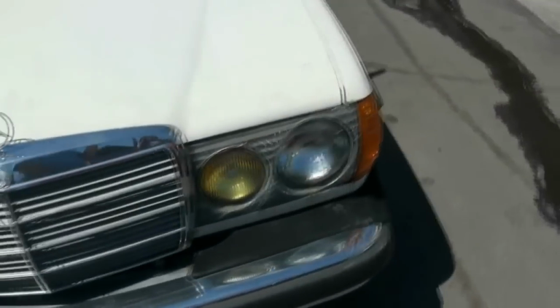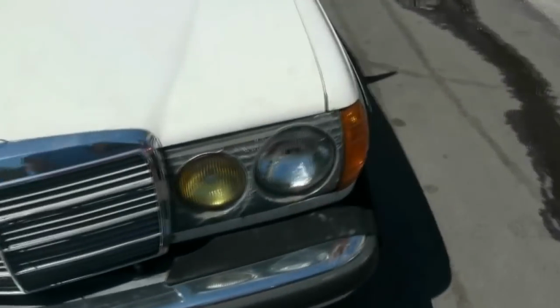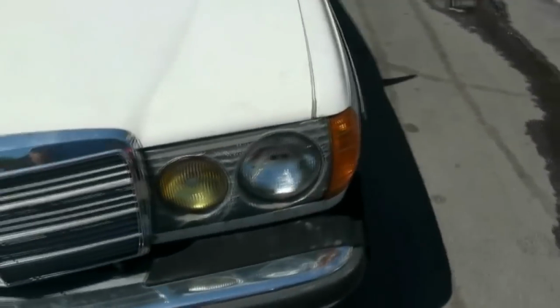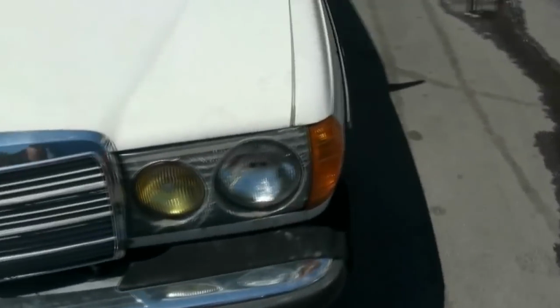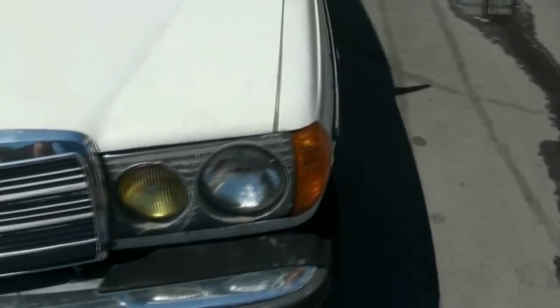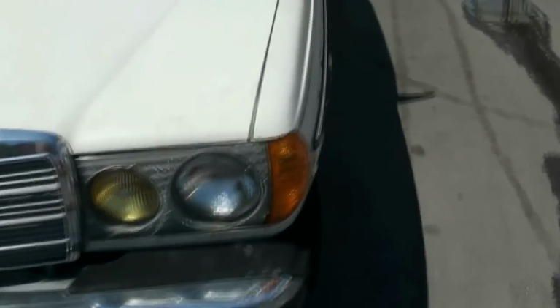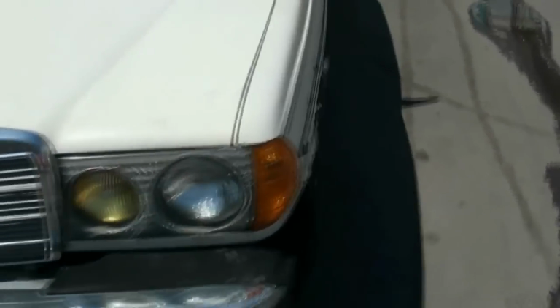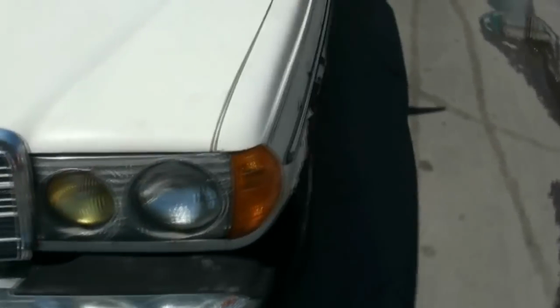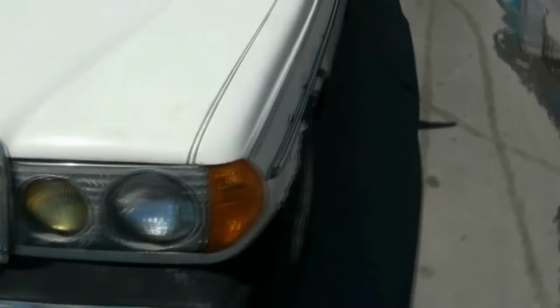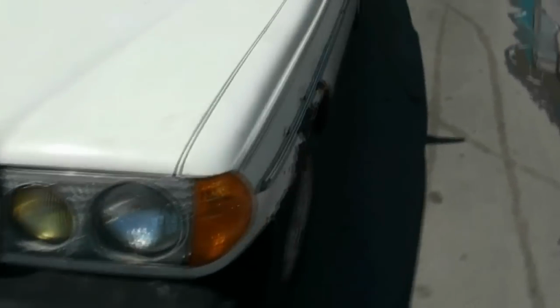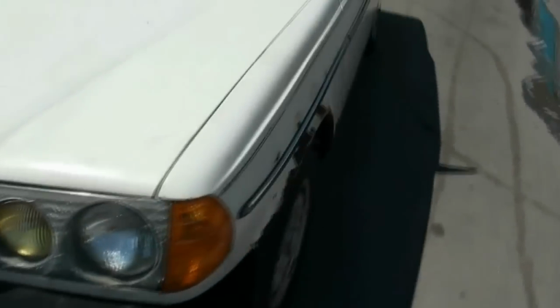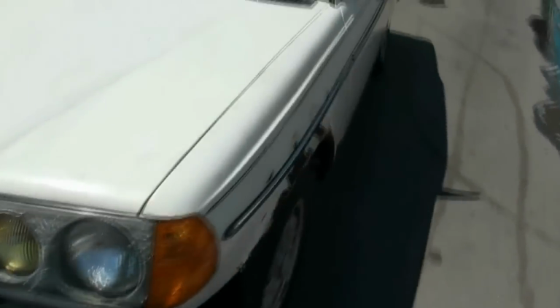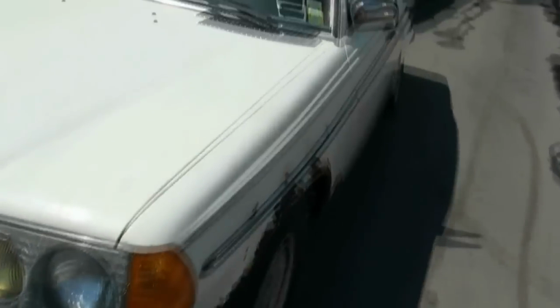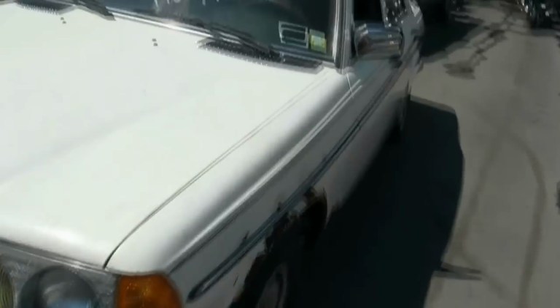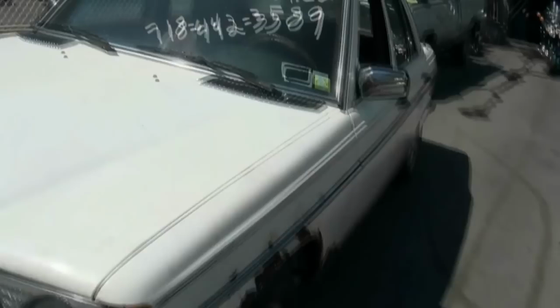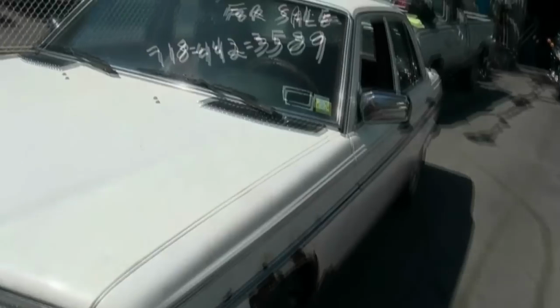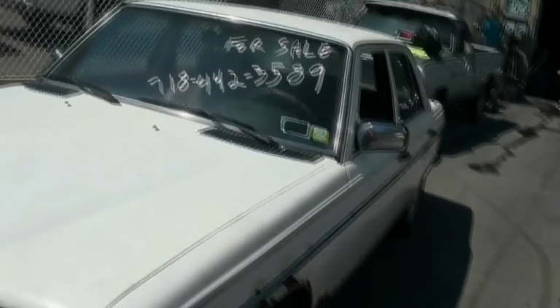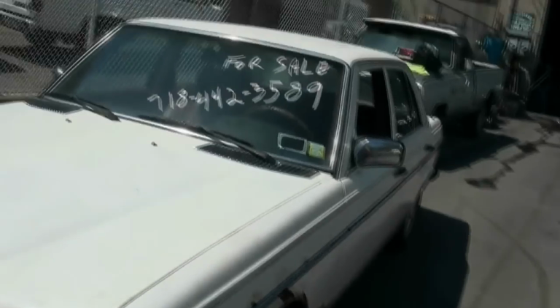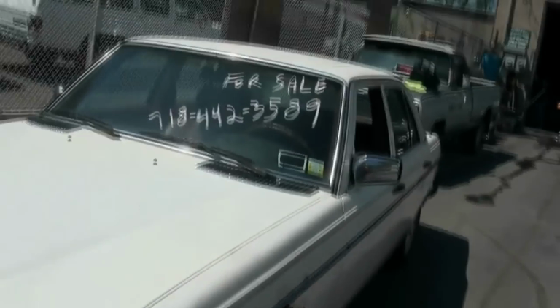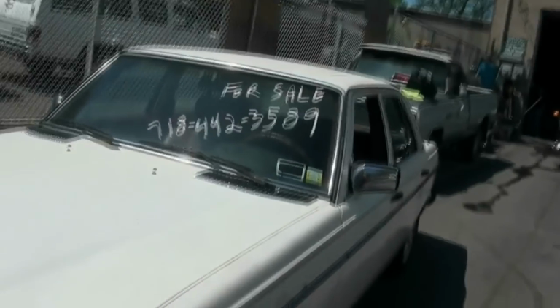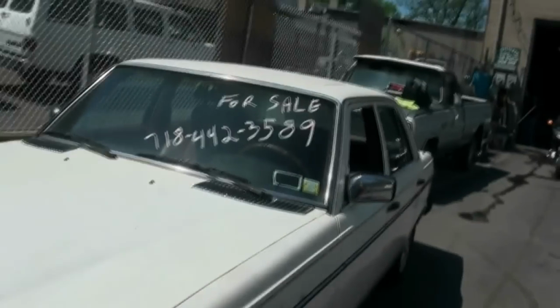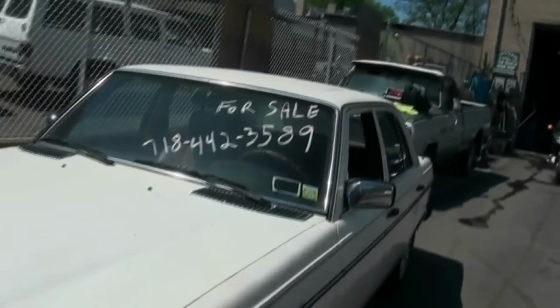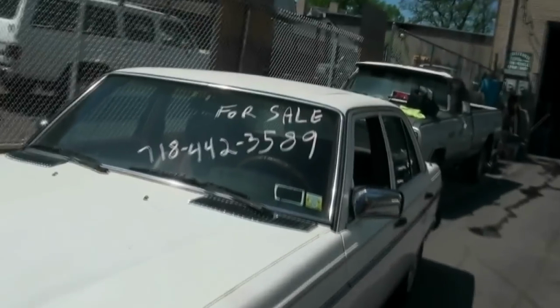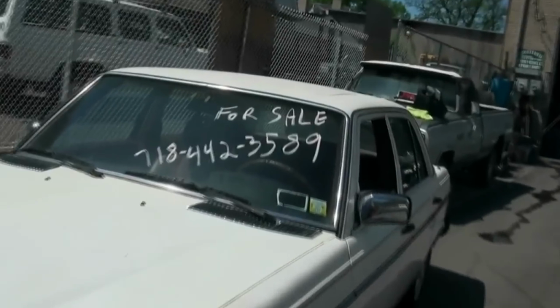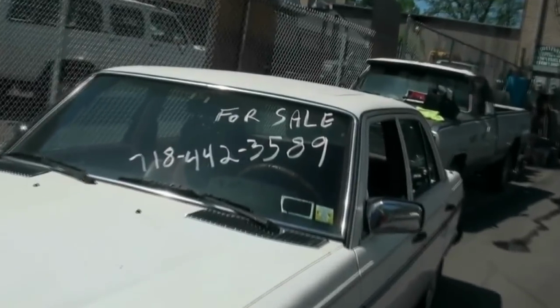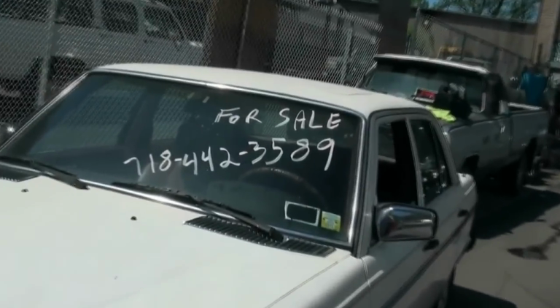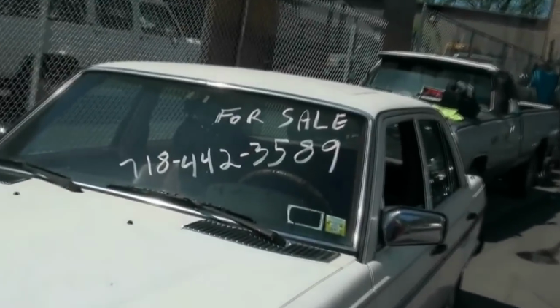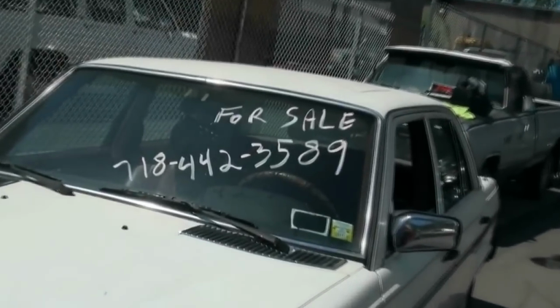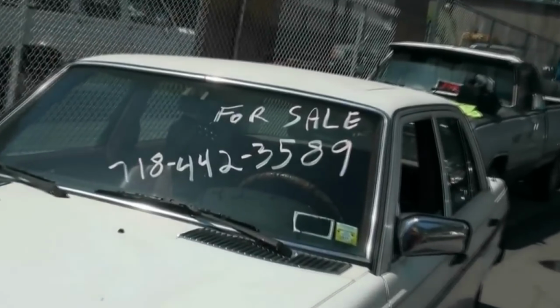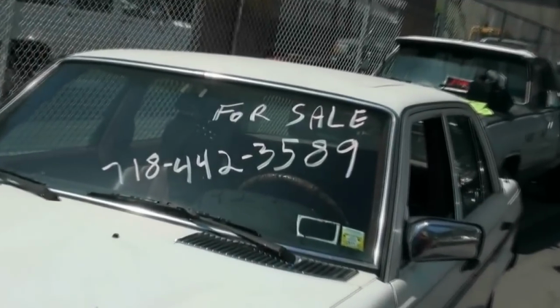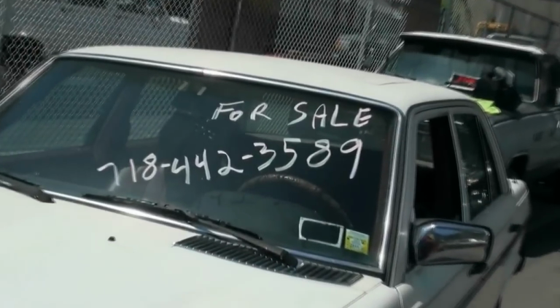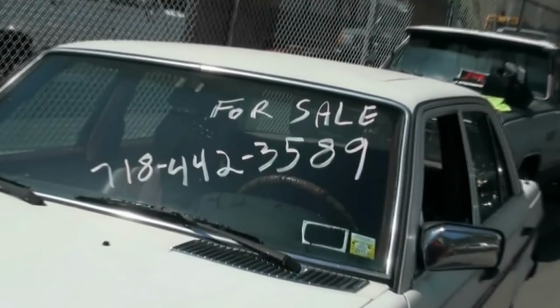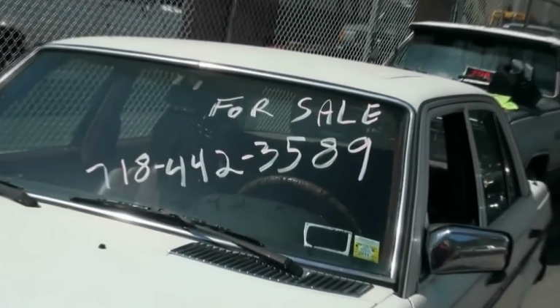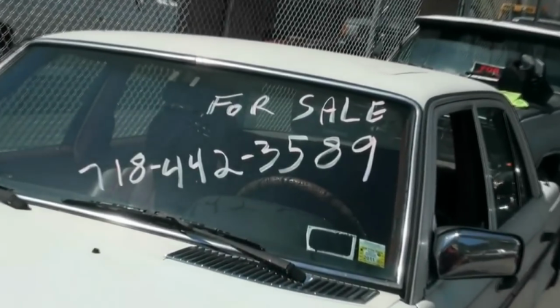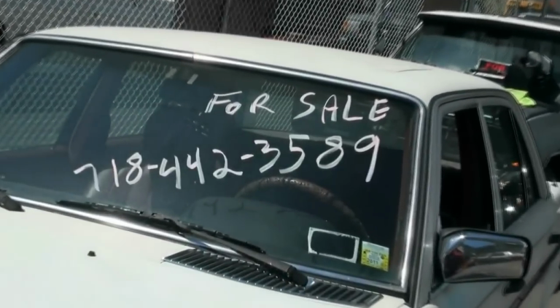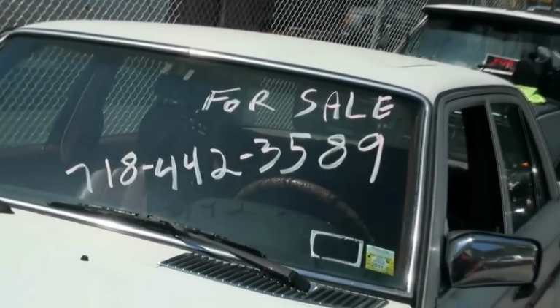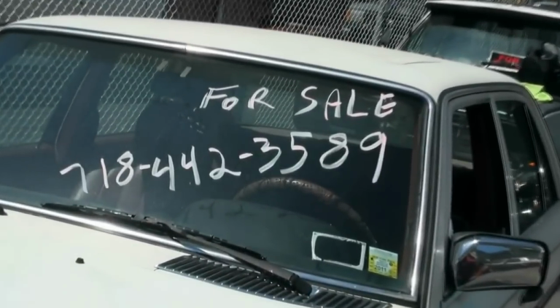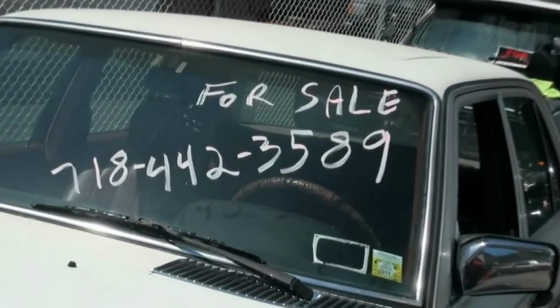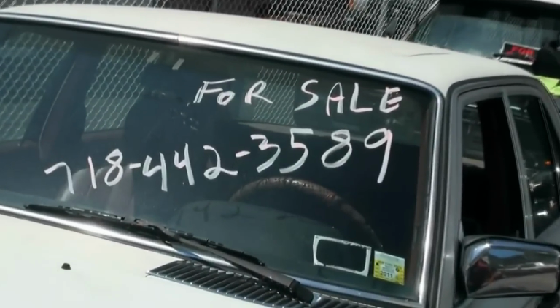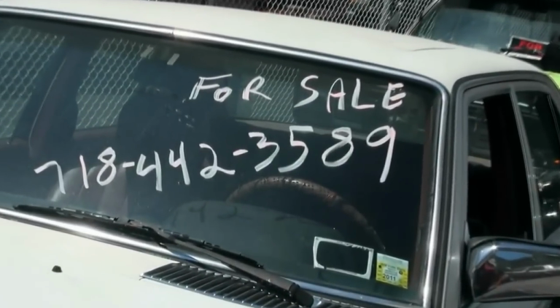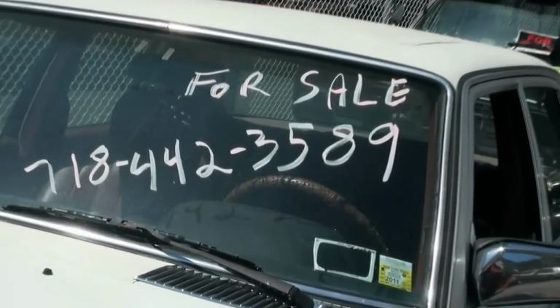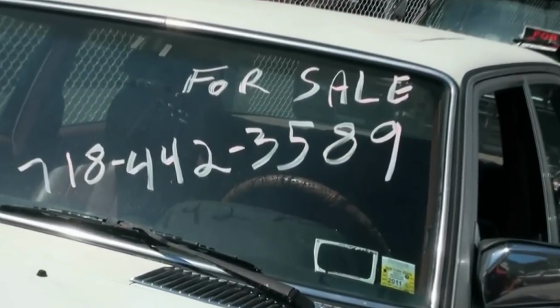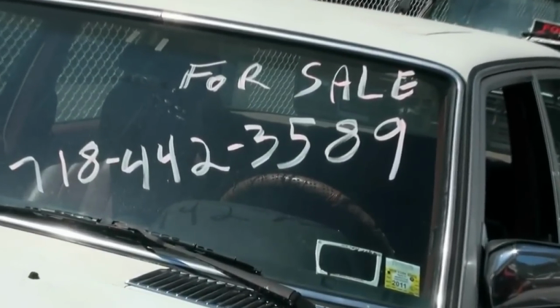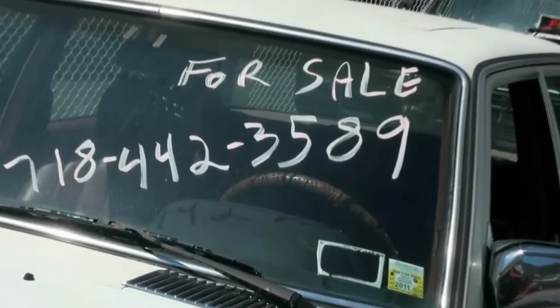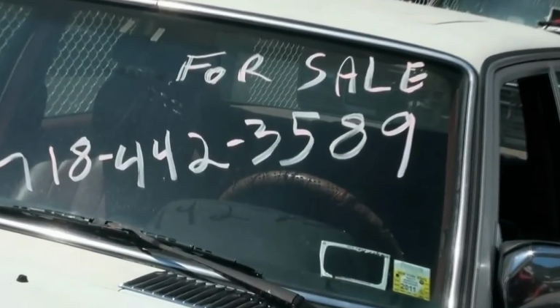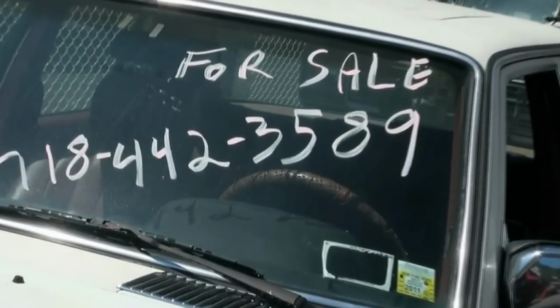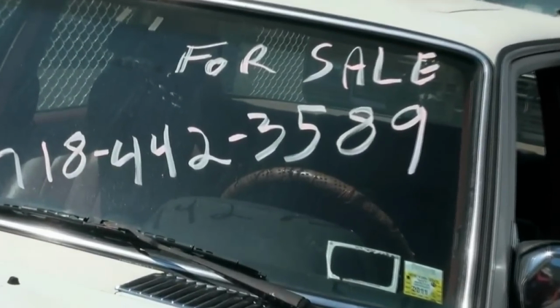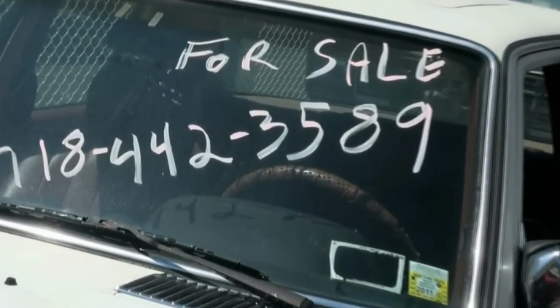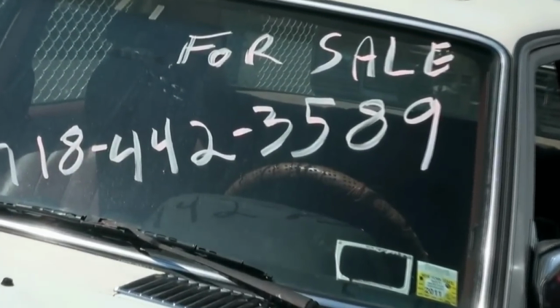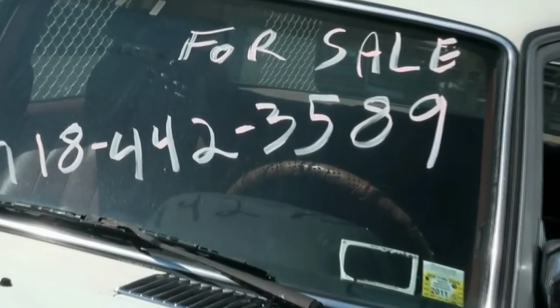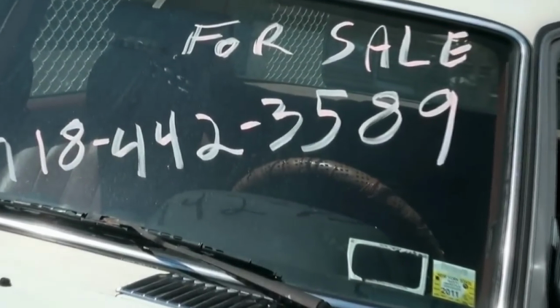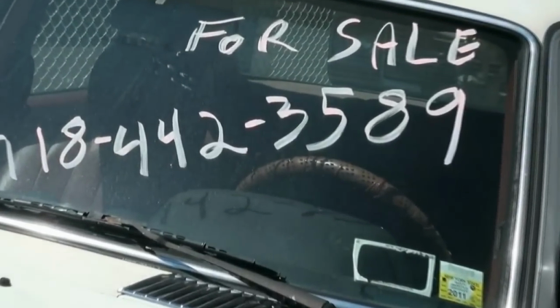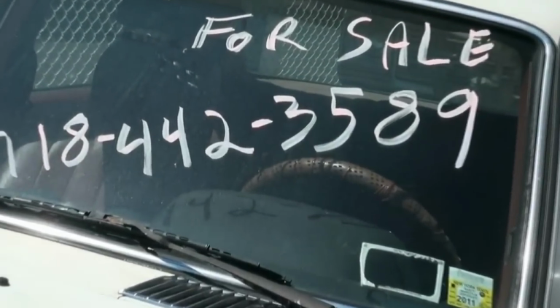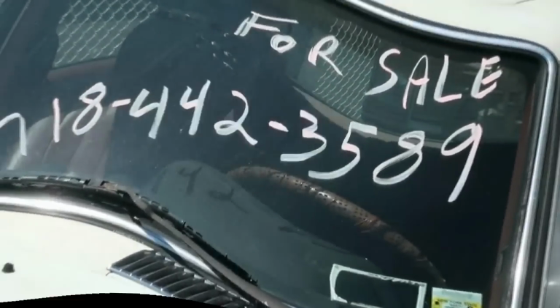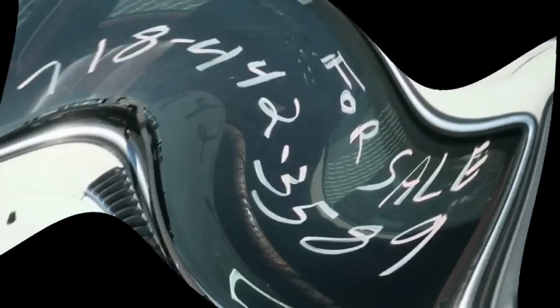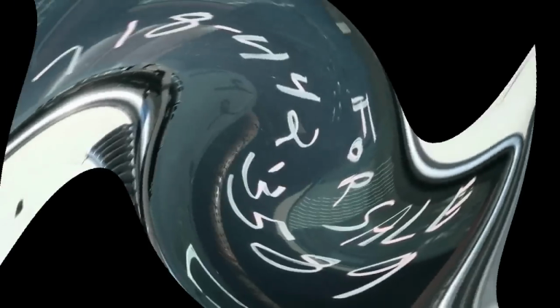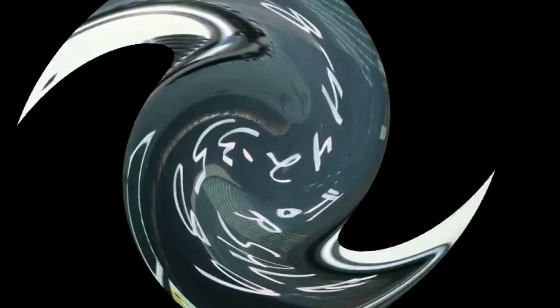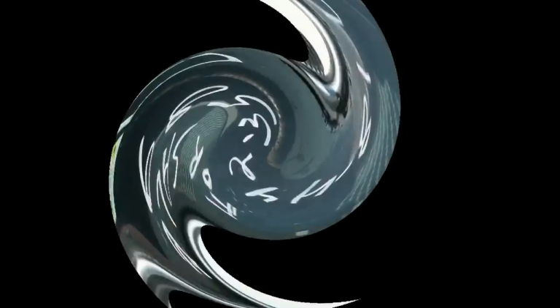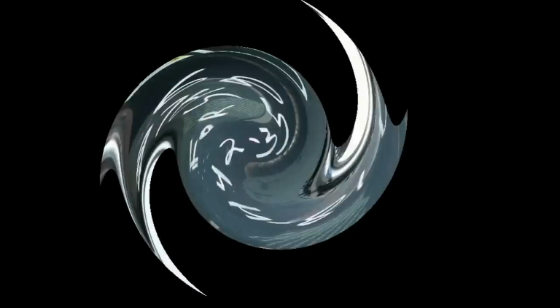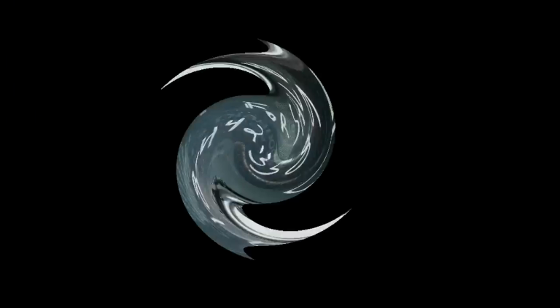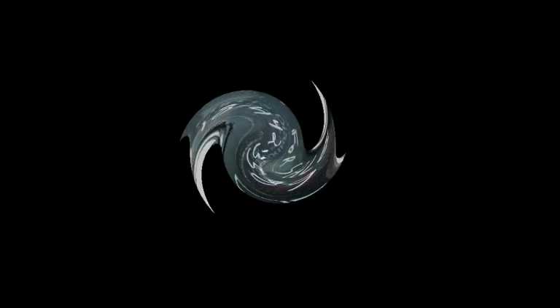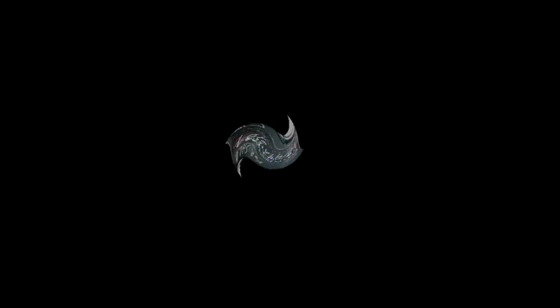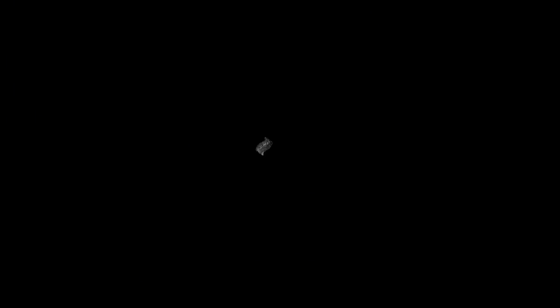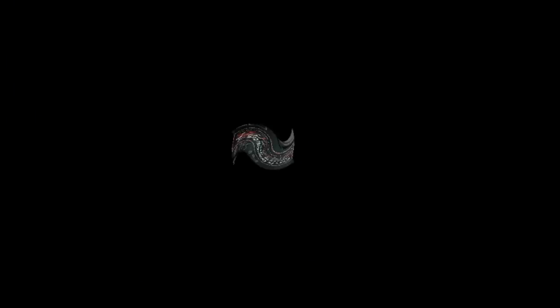If you need more information, there's the phone number right there on the windshield: 718-442-3589.